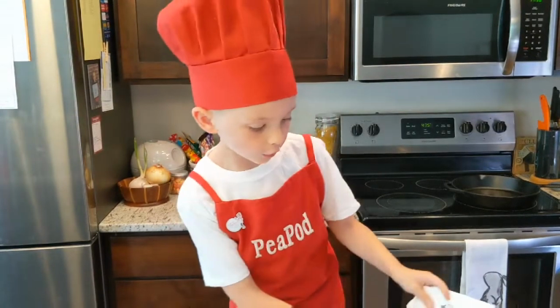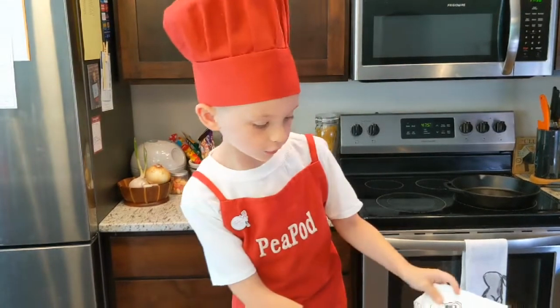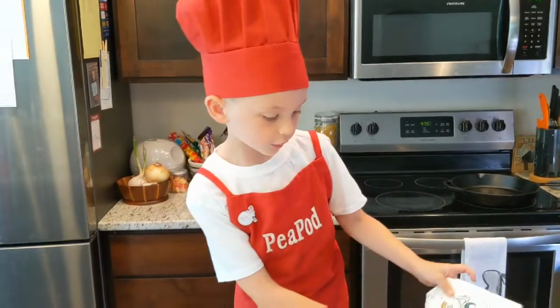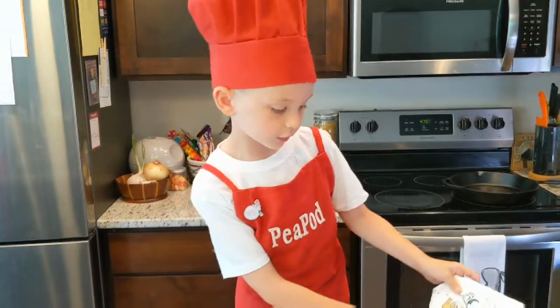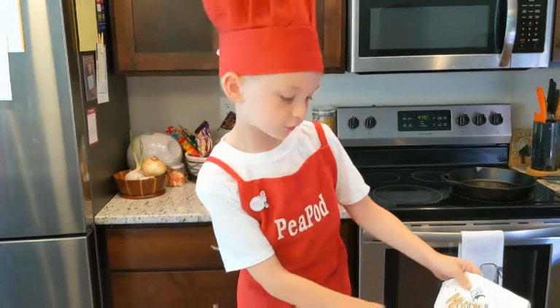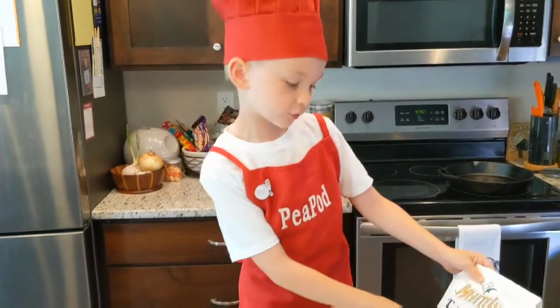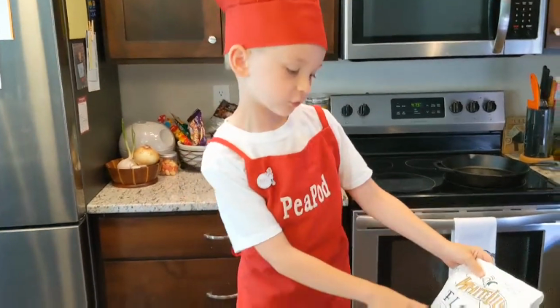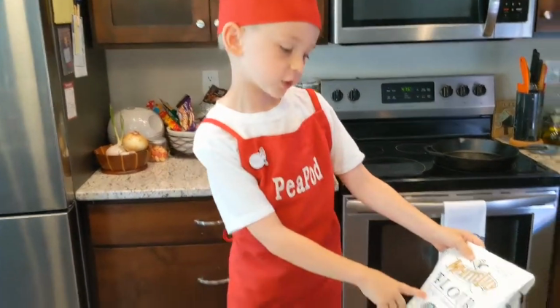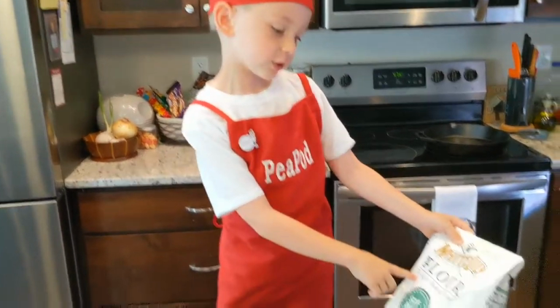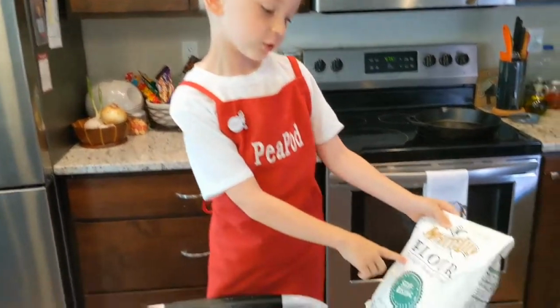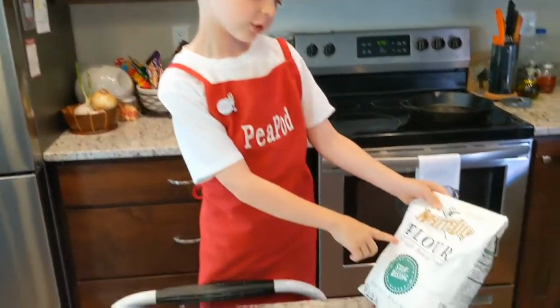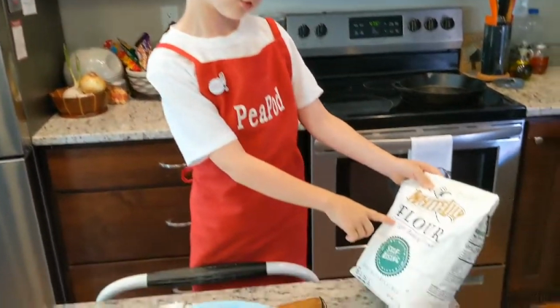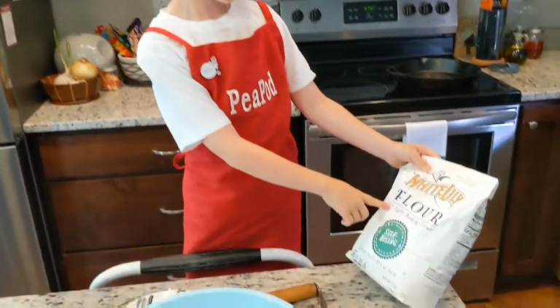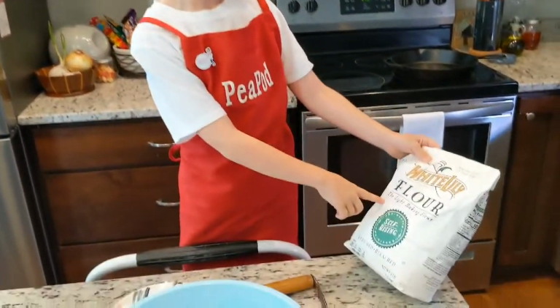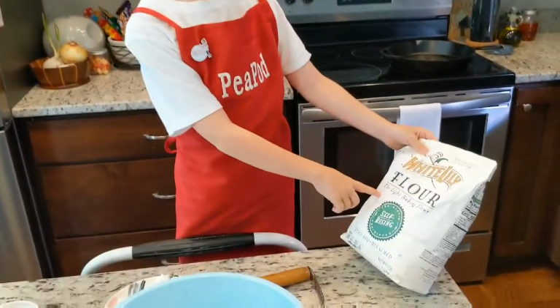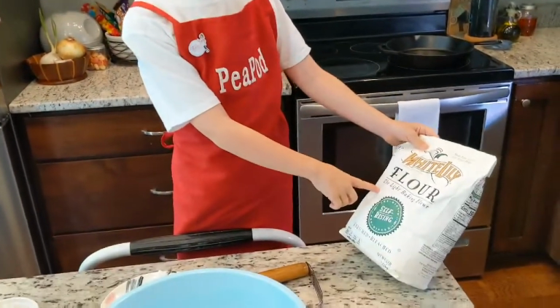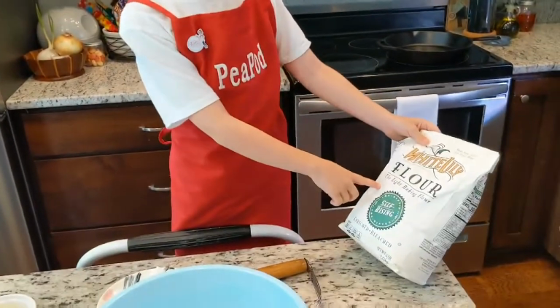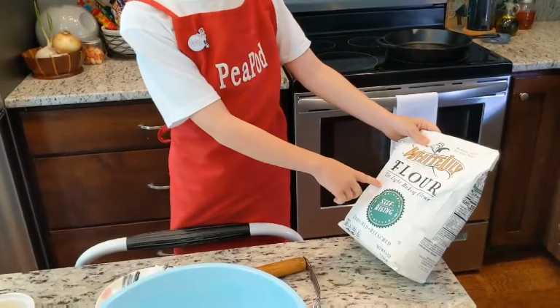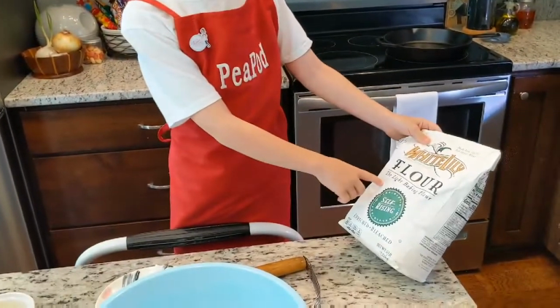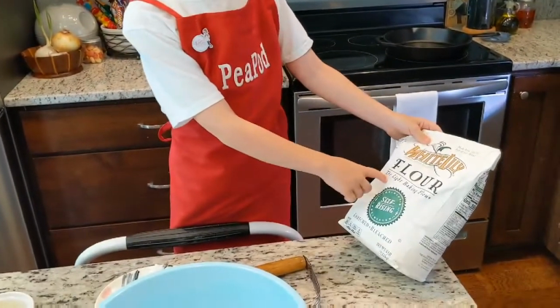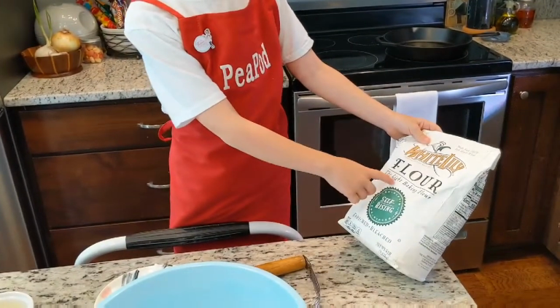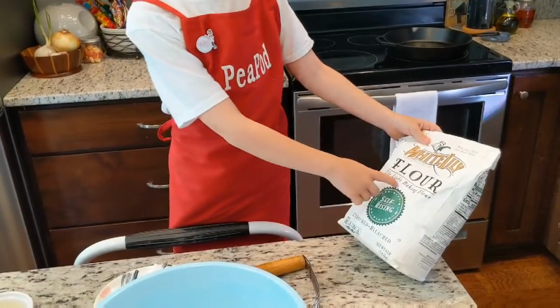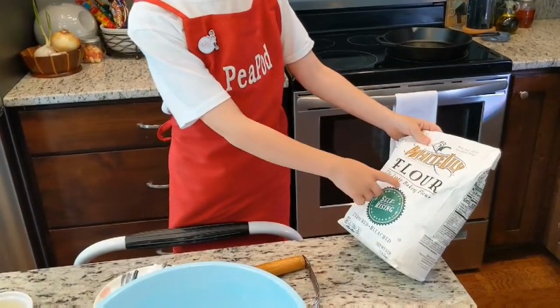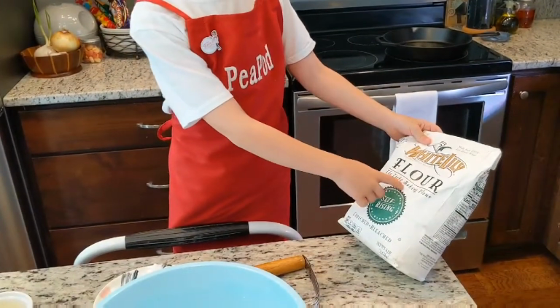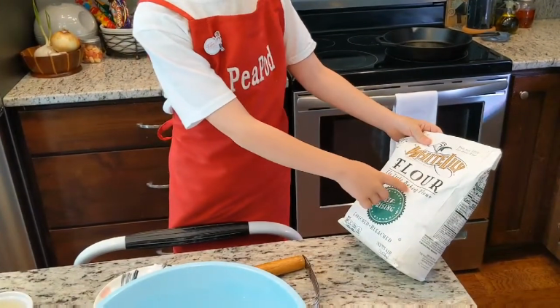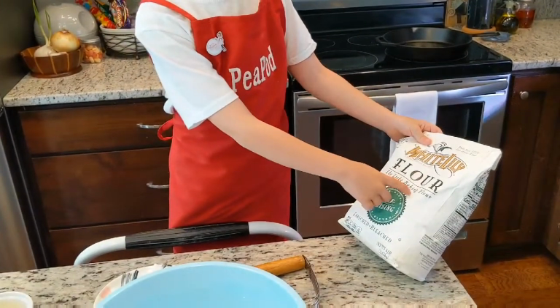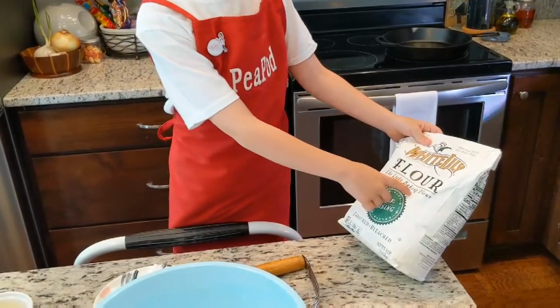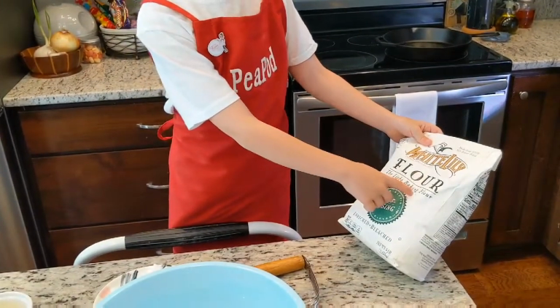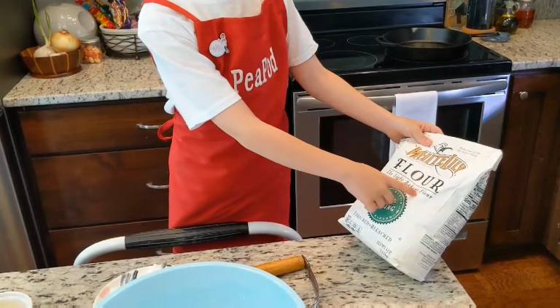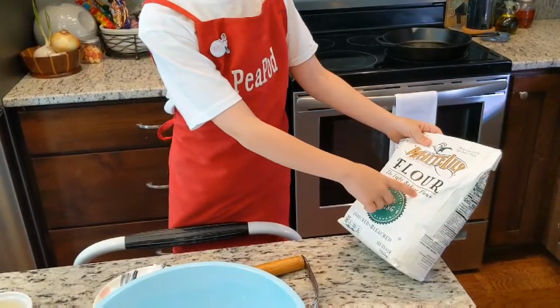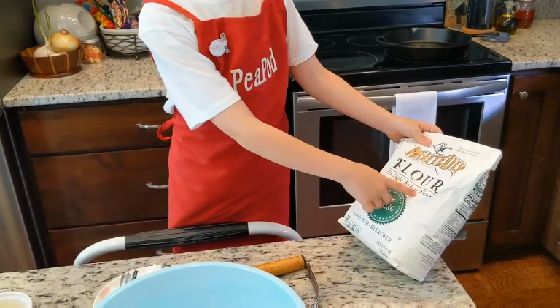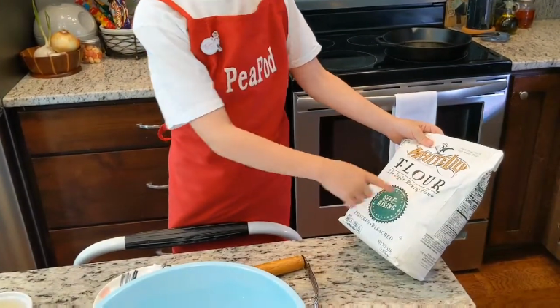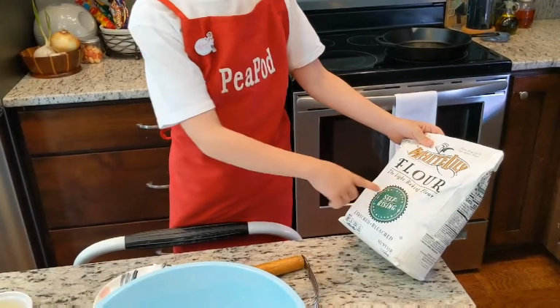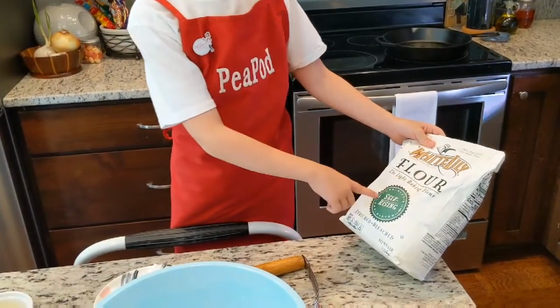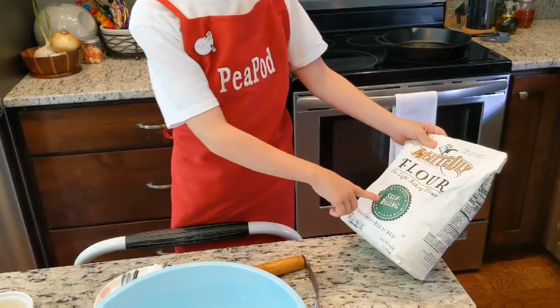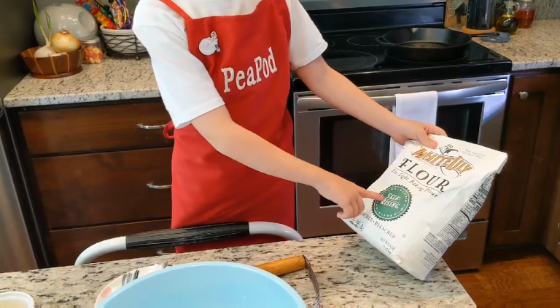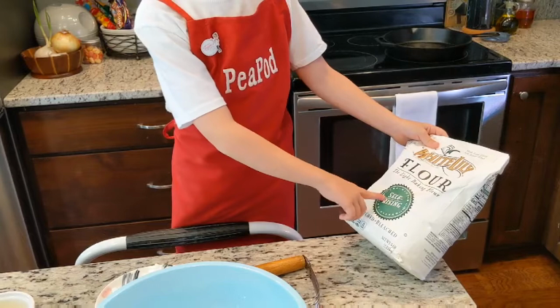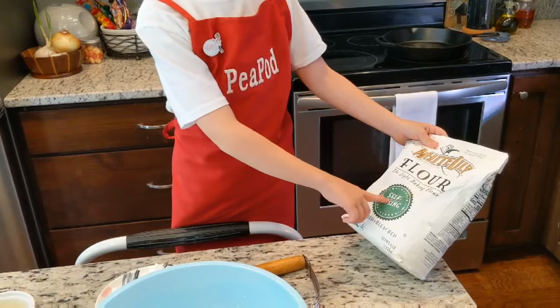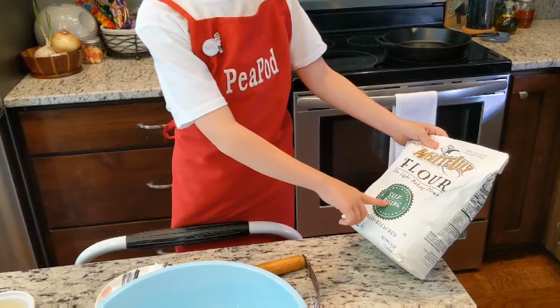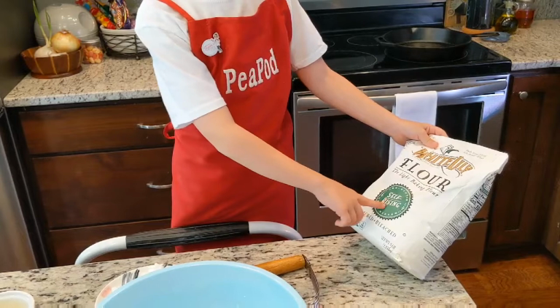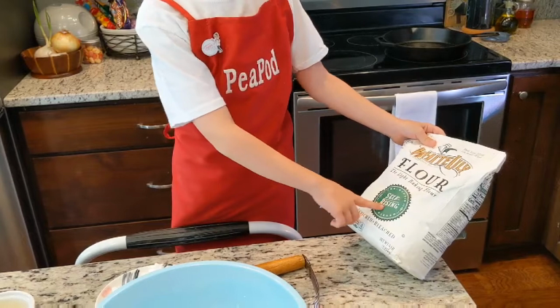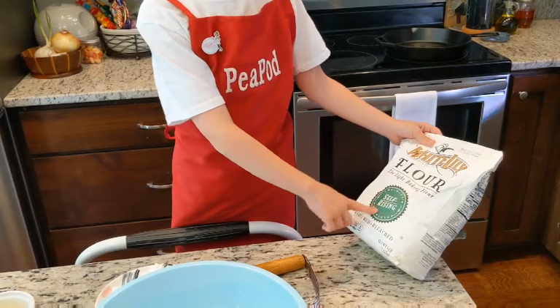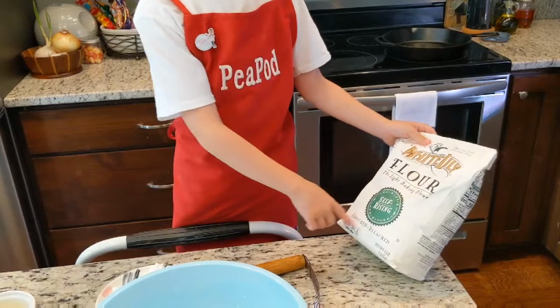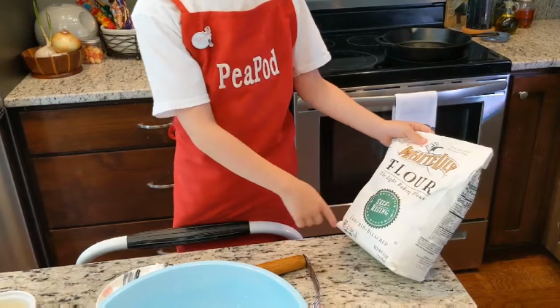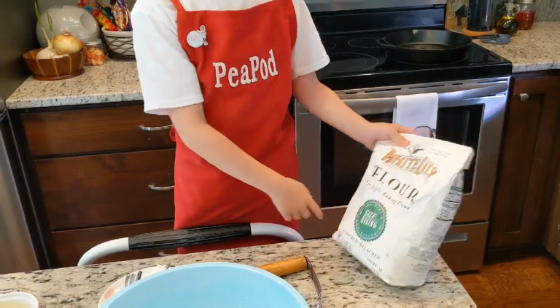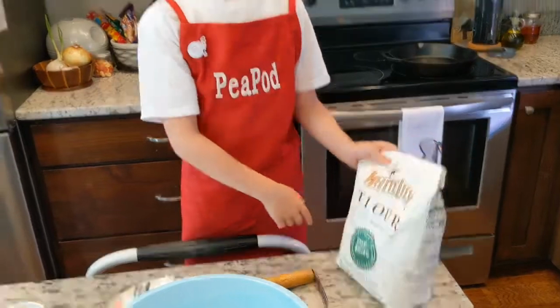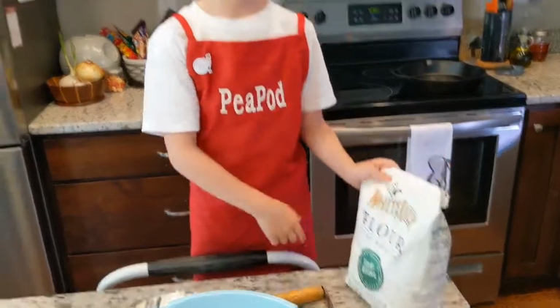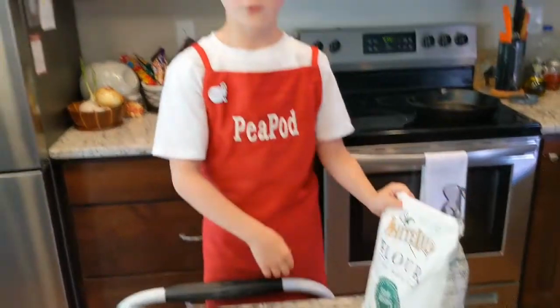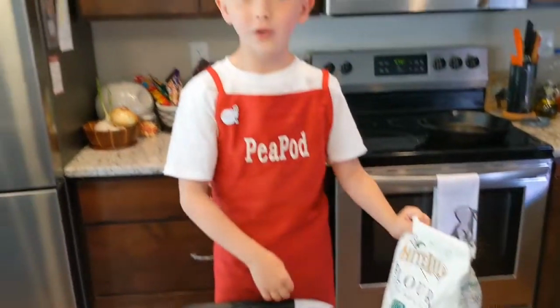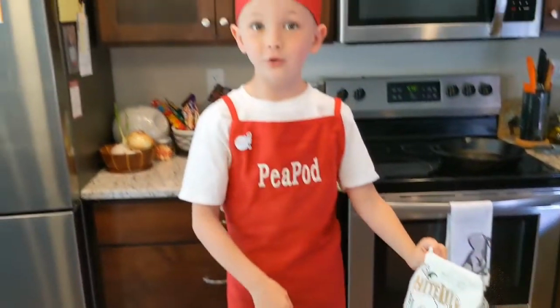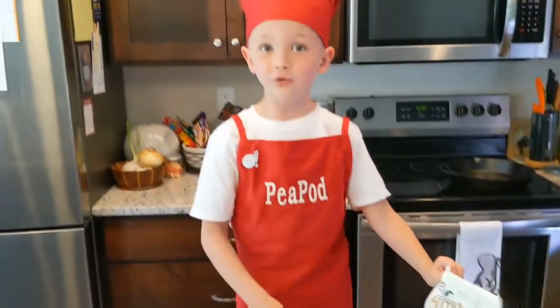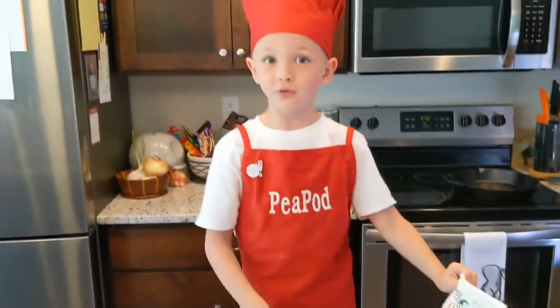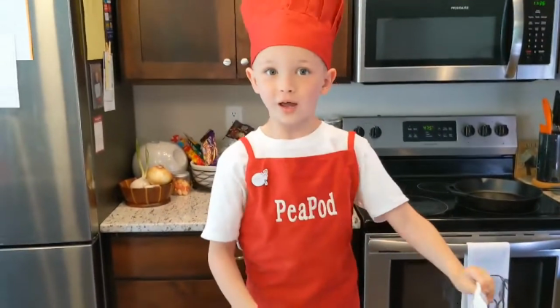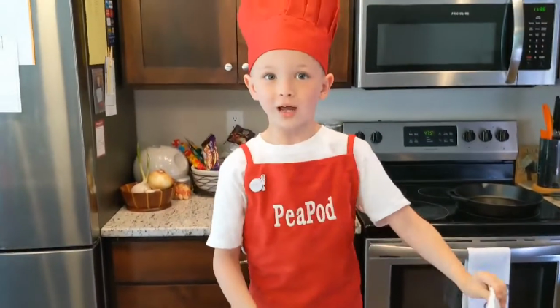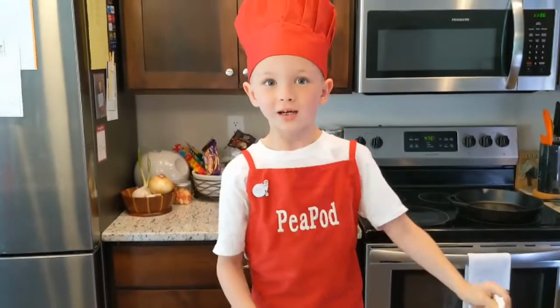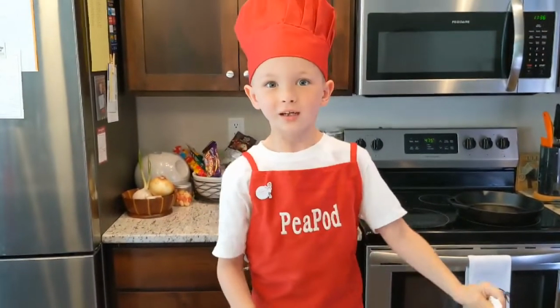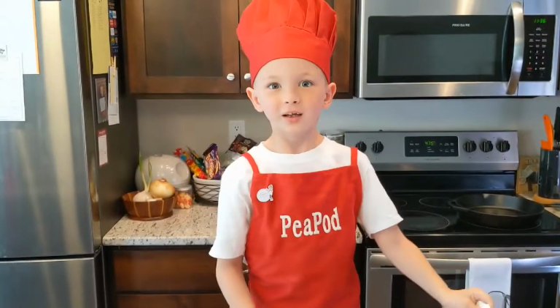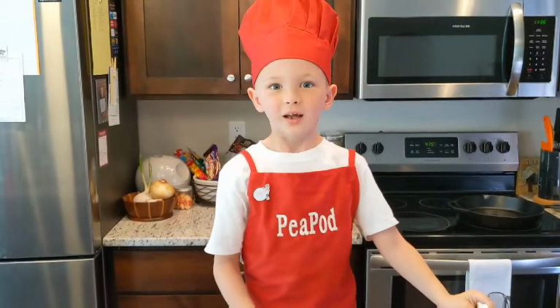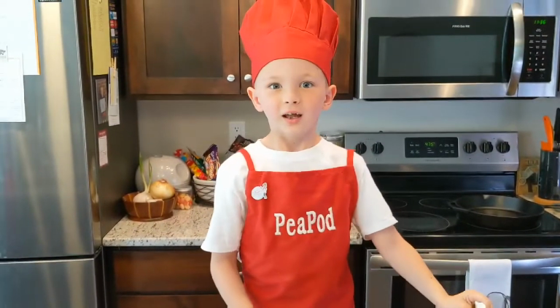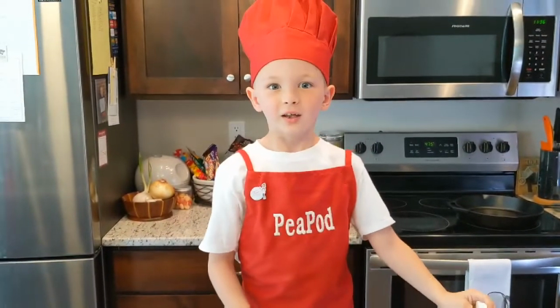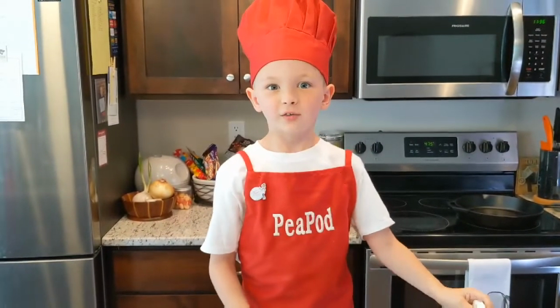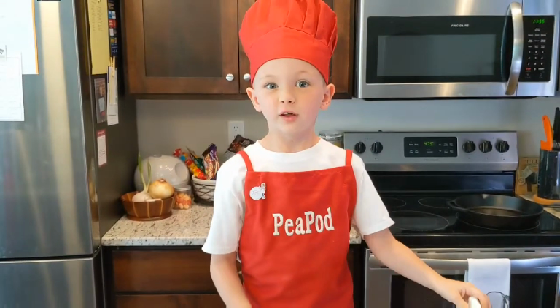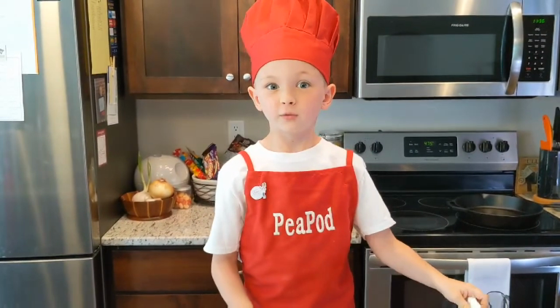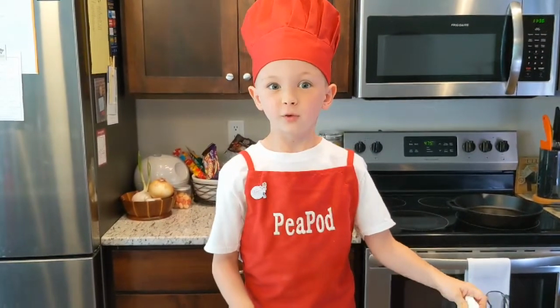Hello, and today we will be making White Lily light and fluffy biscuits. Let's get started.